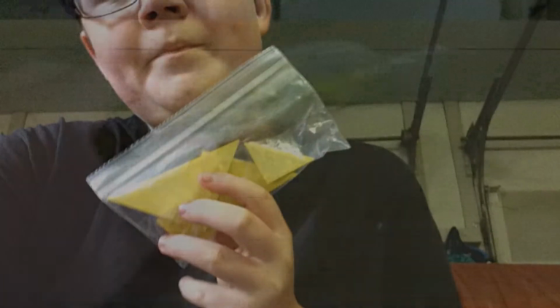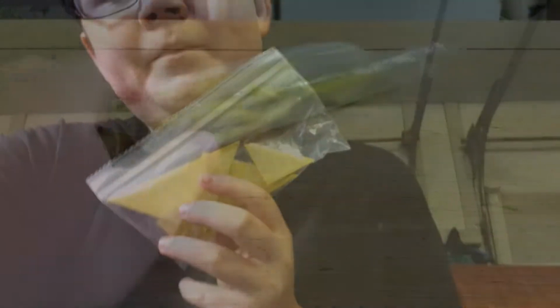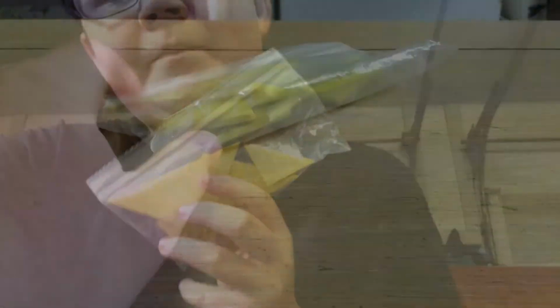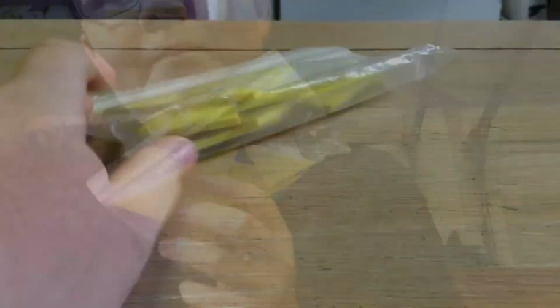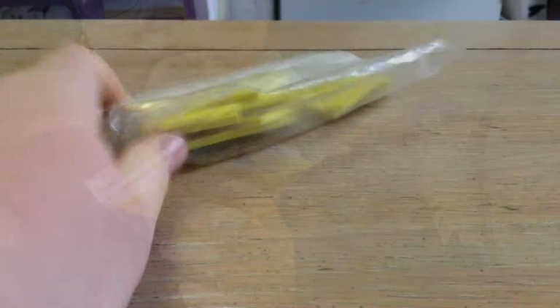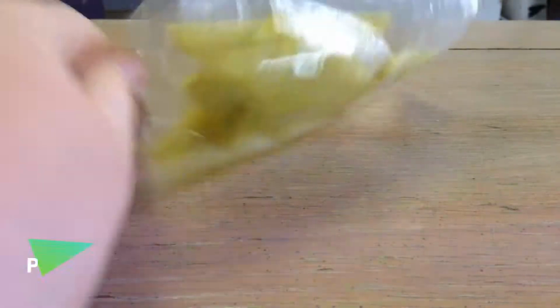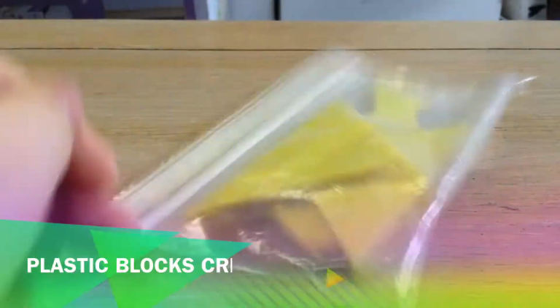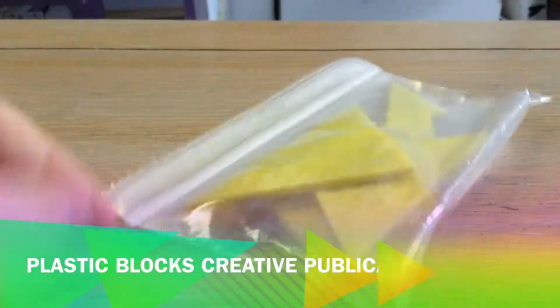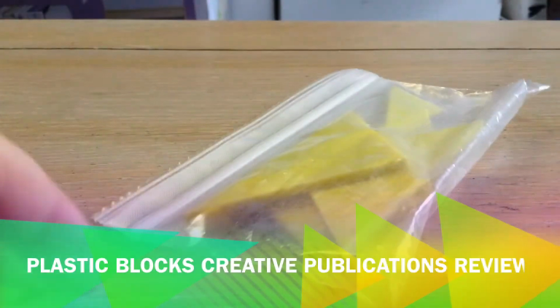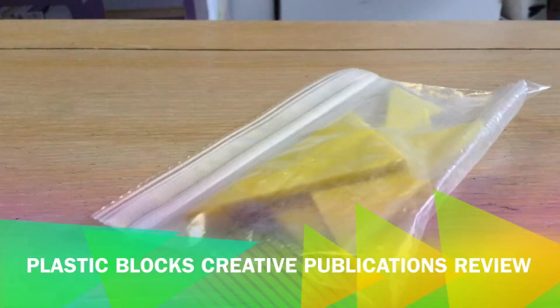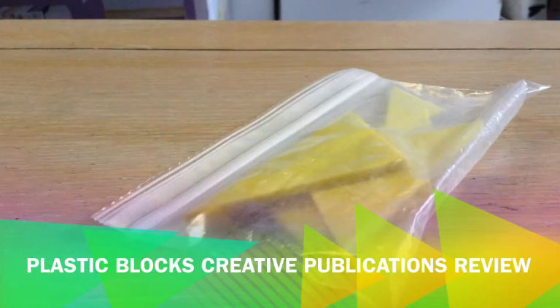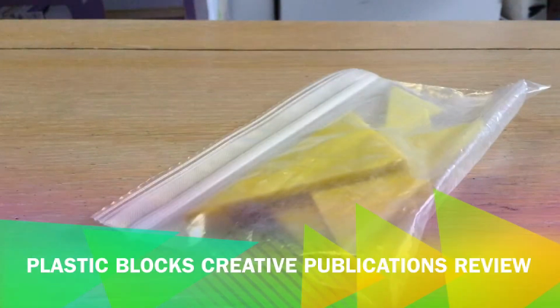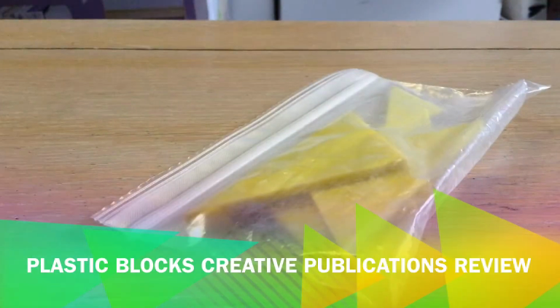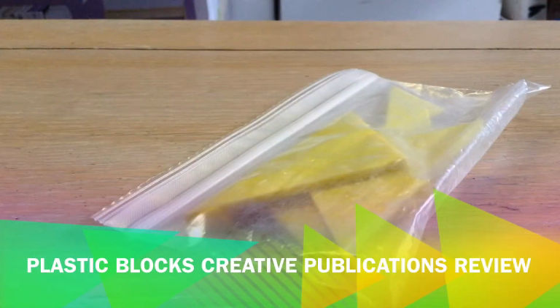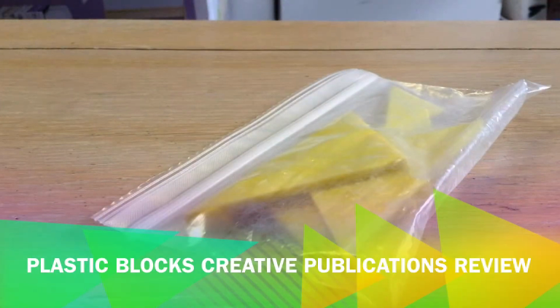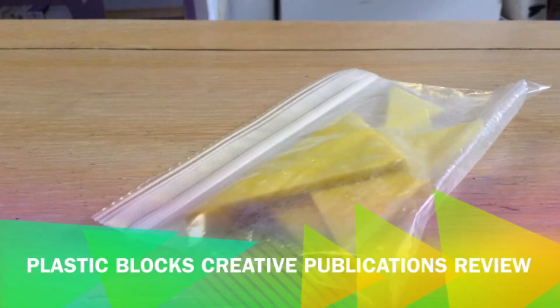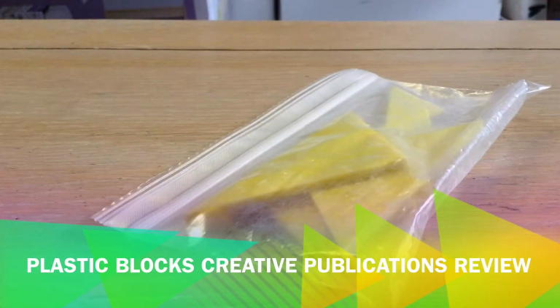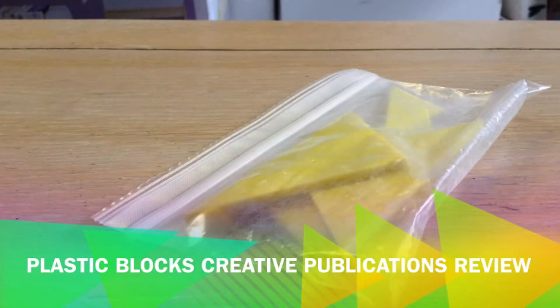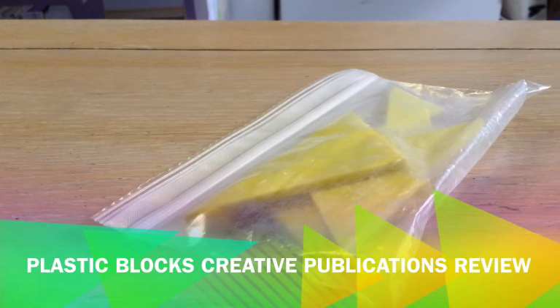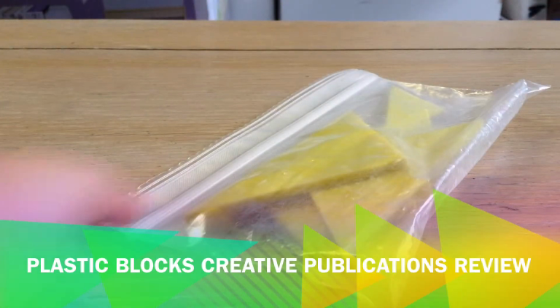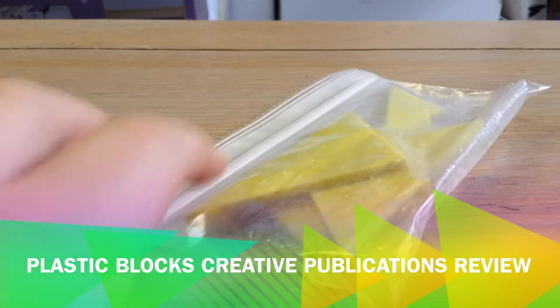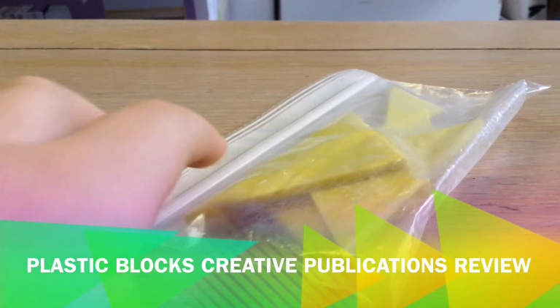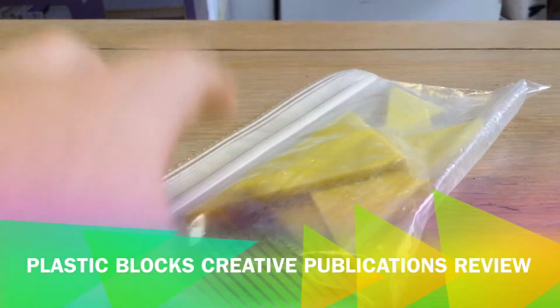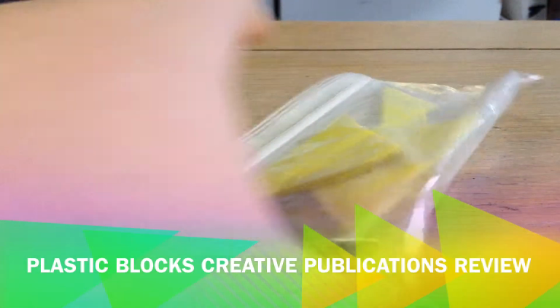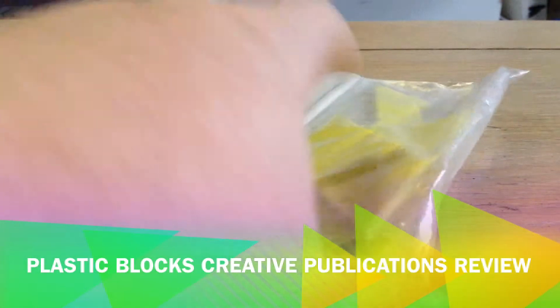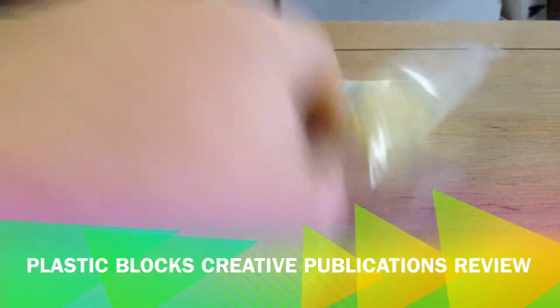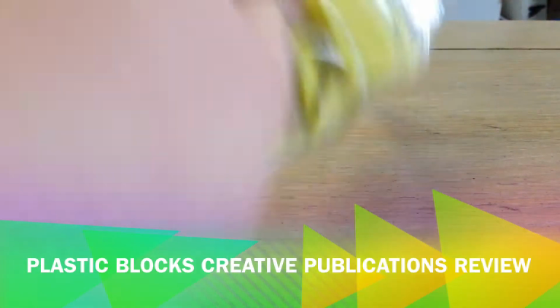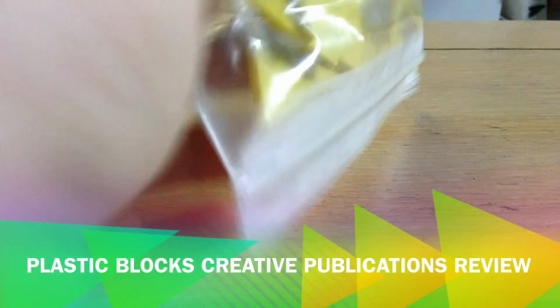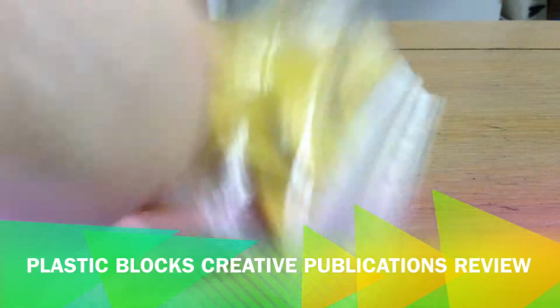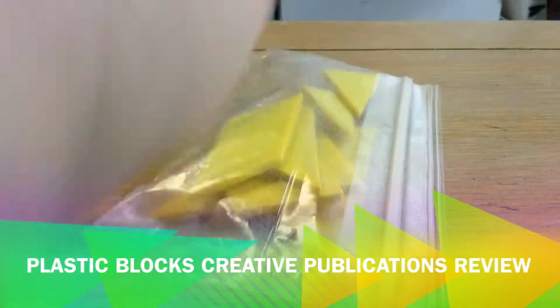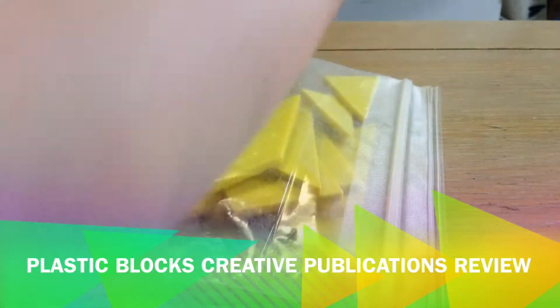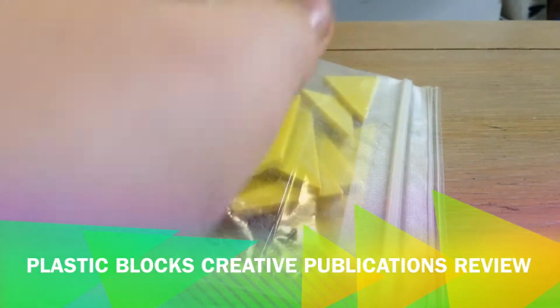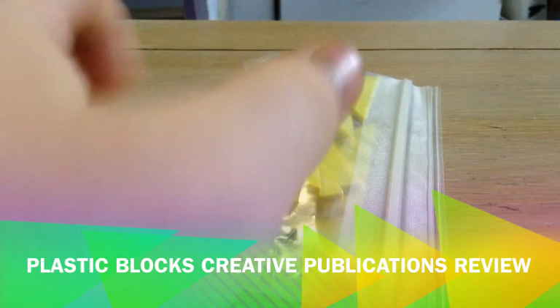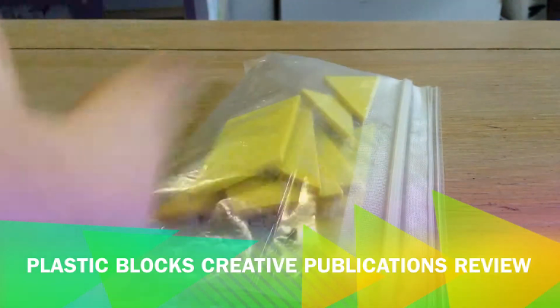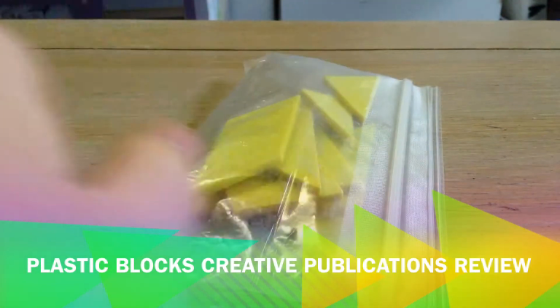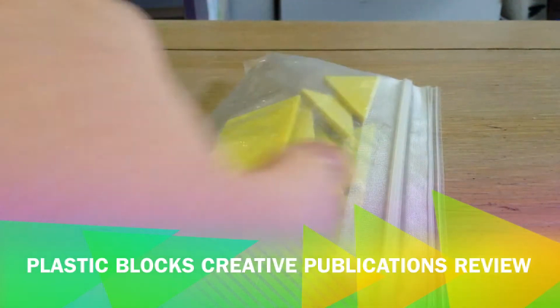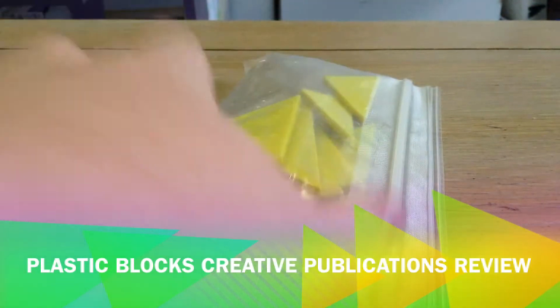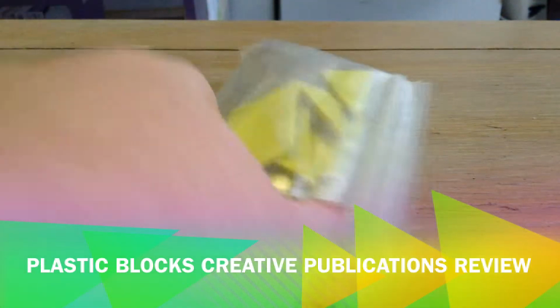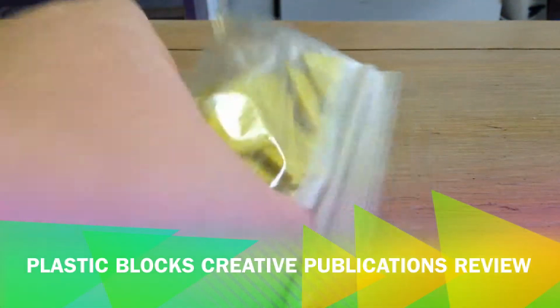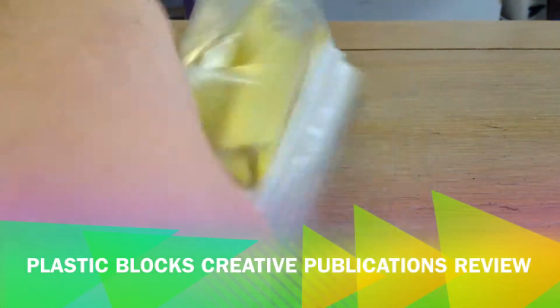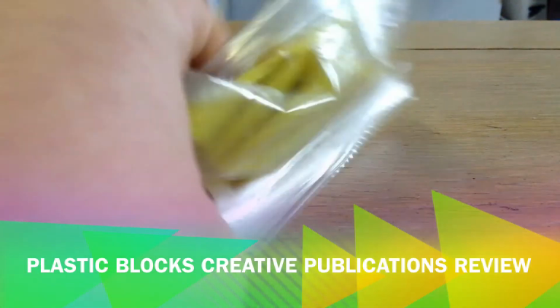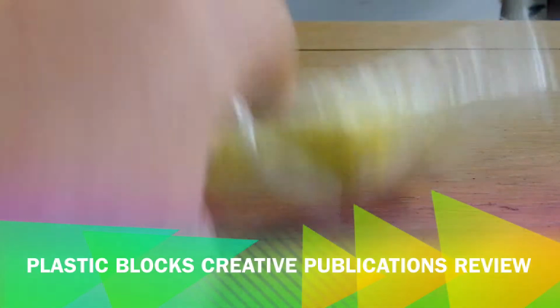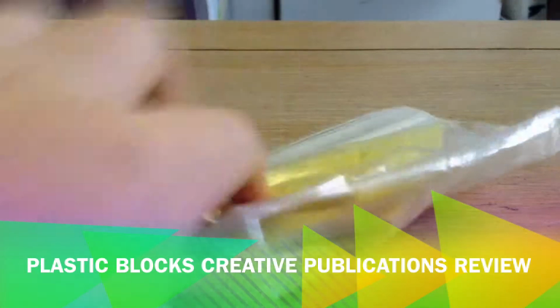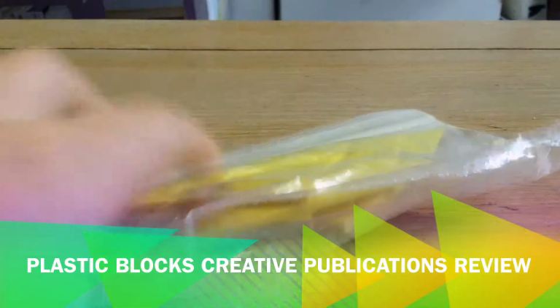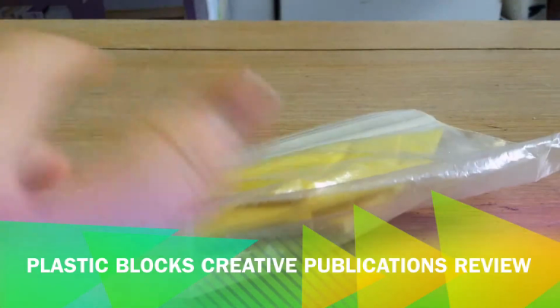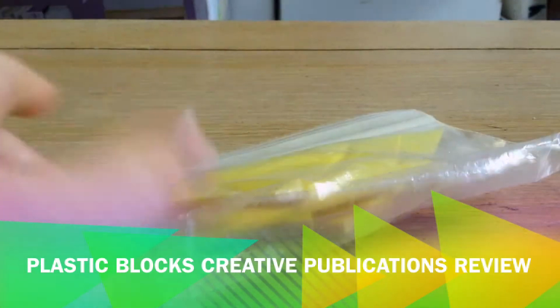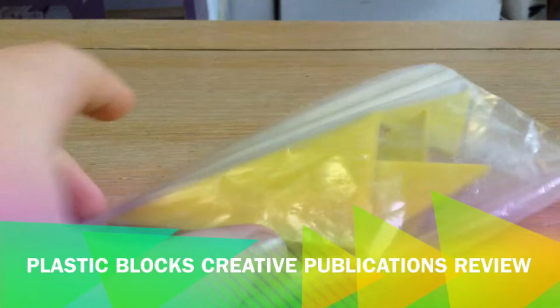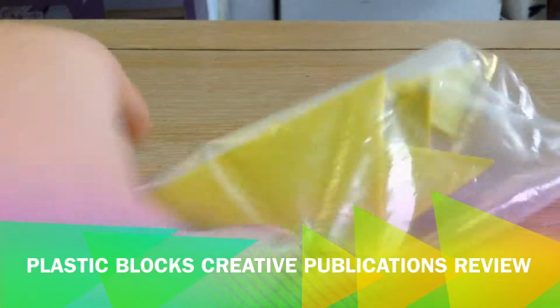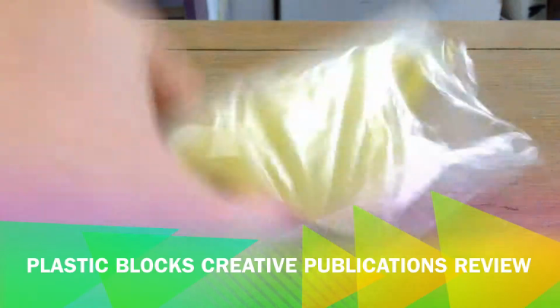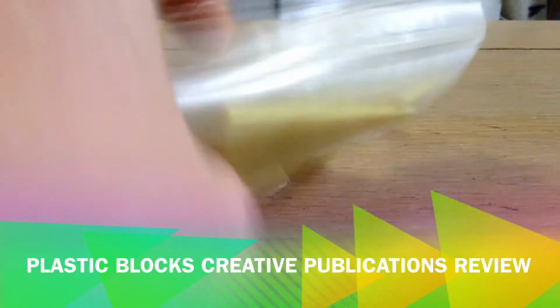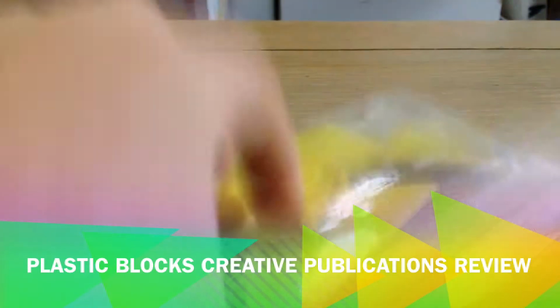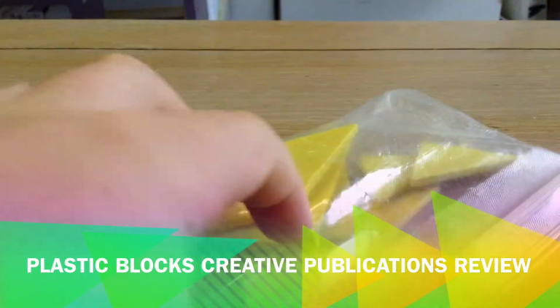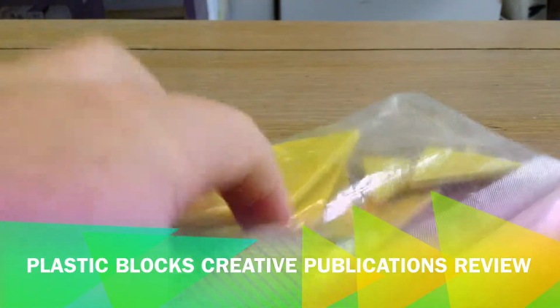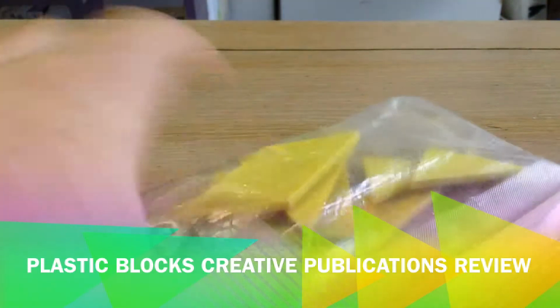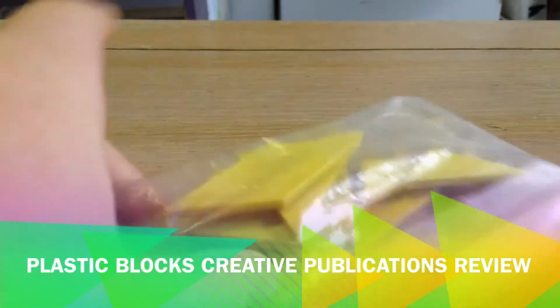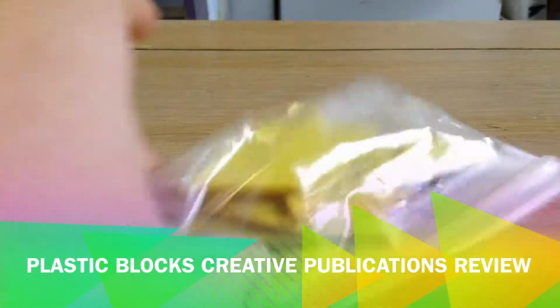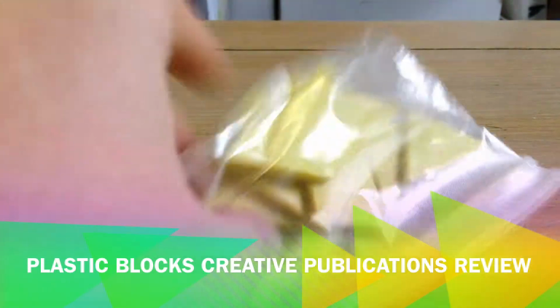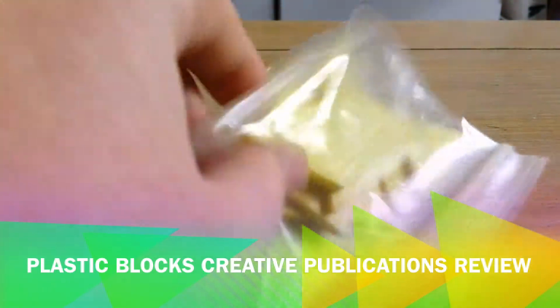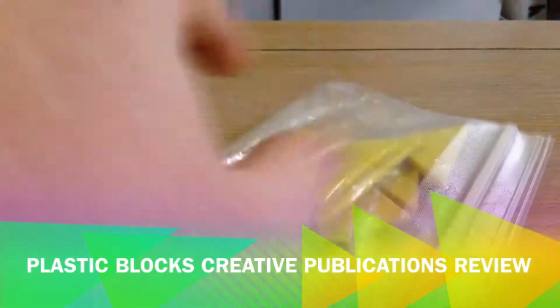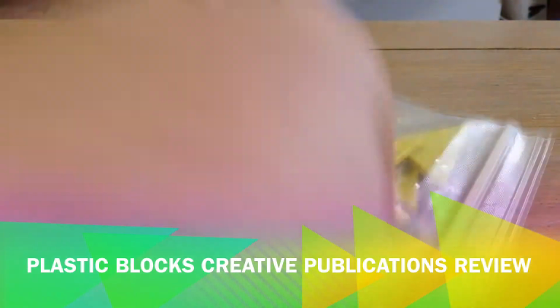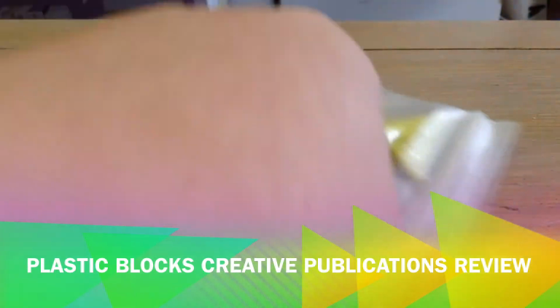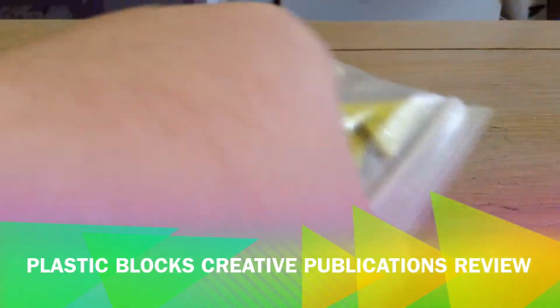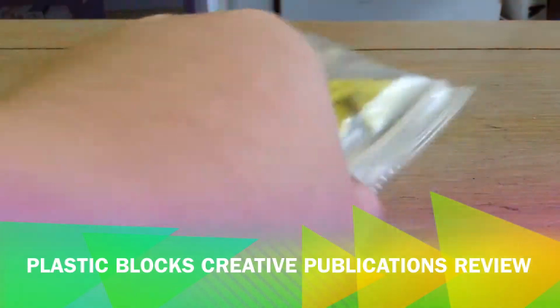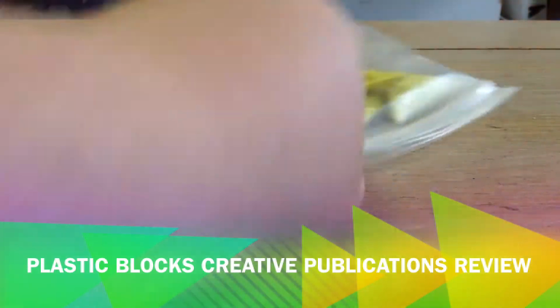Here's some plastic box that I just found at my school in the Ziploc bag. They make cool patterns on the table. I'll show it.